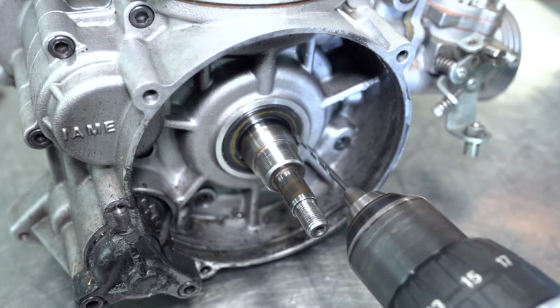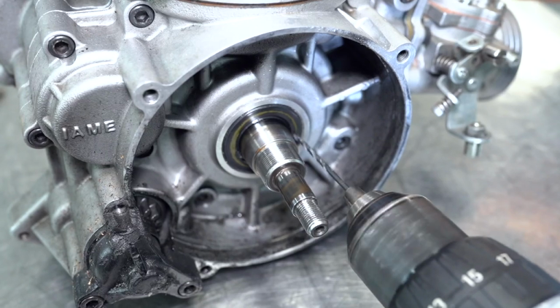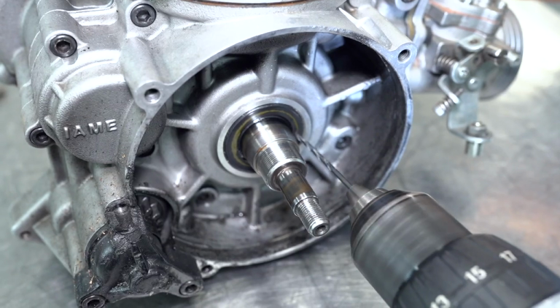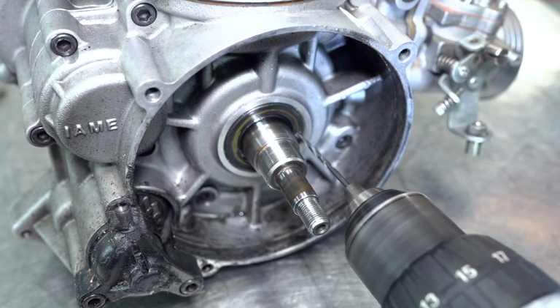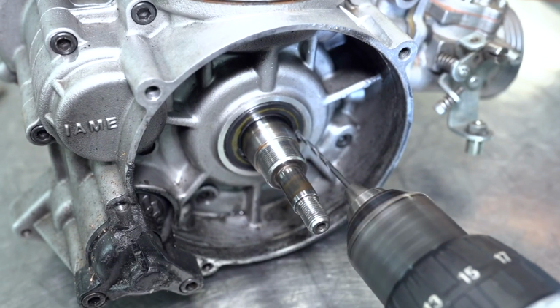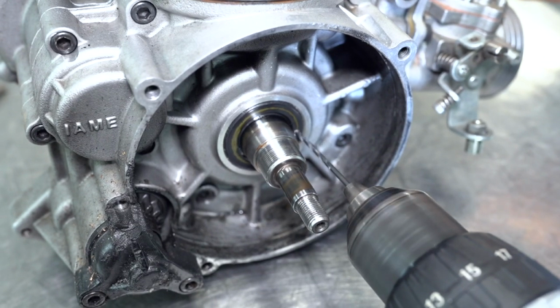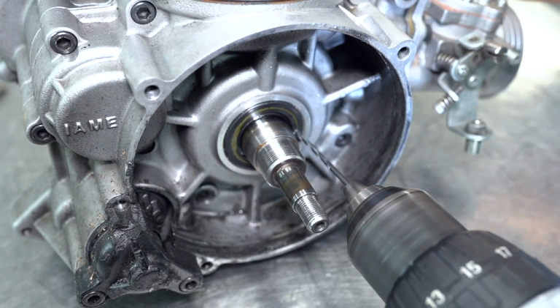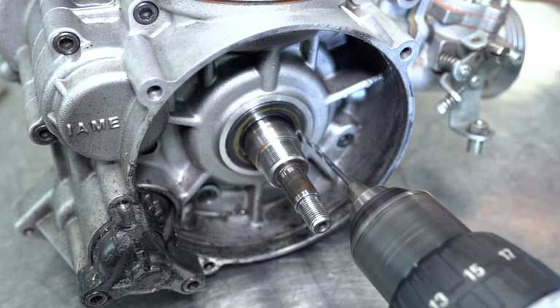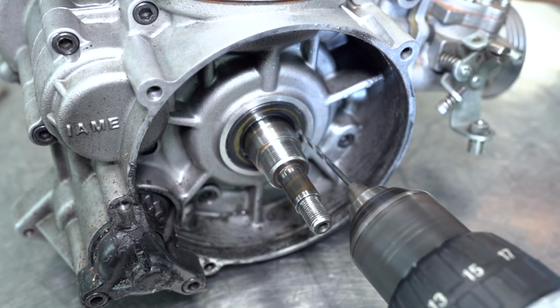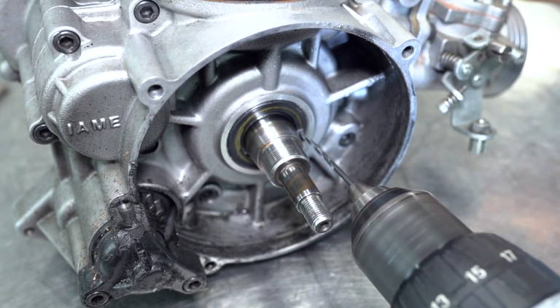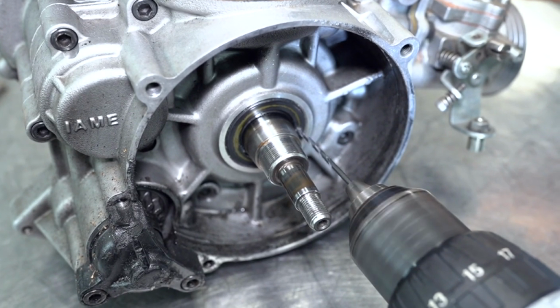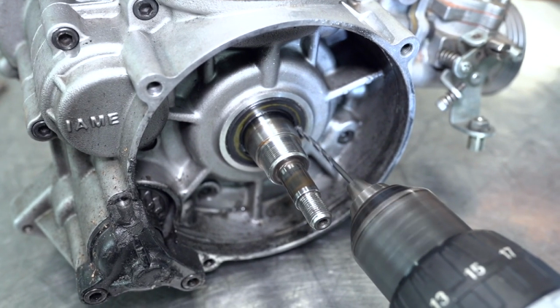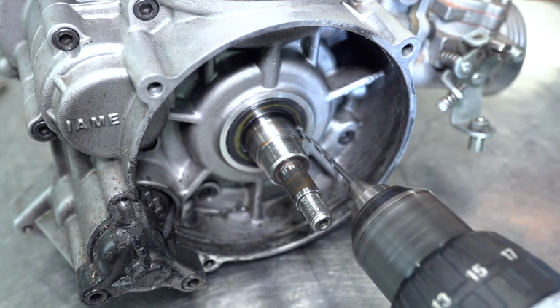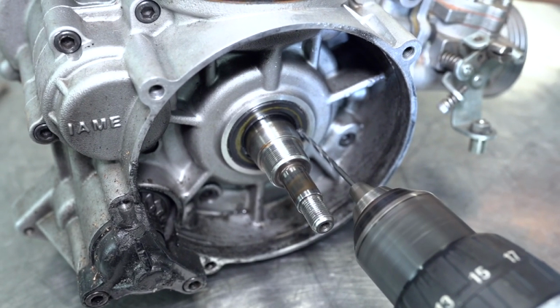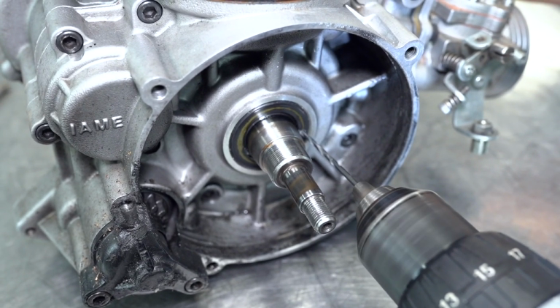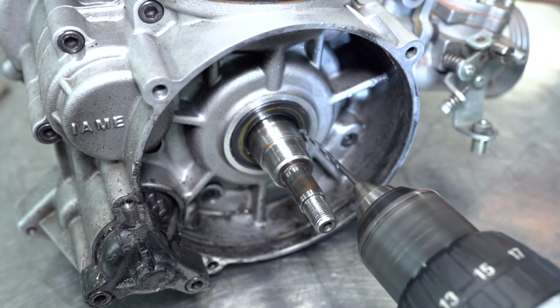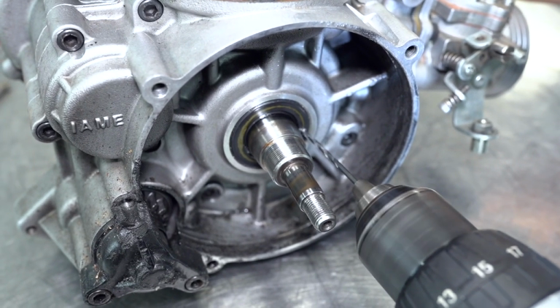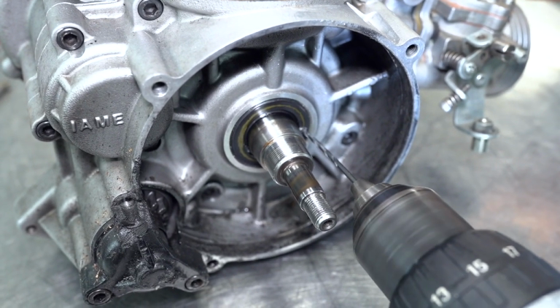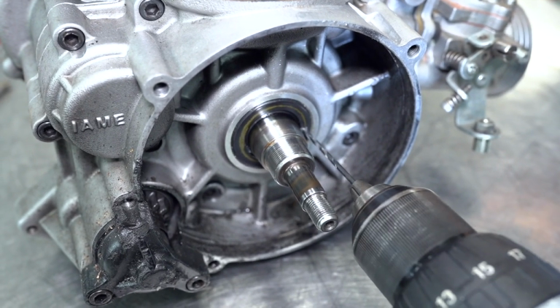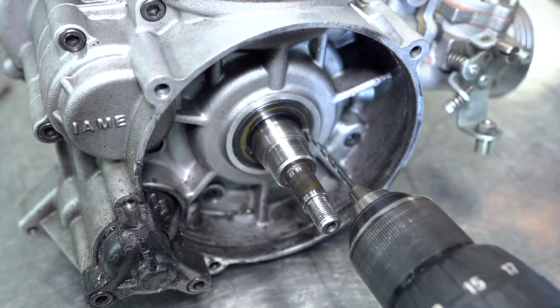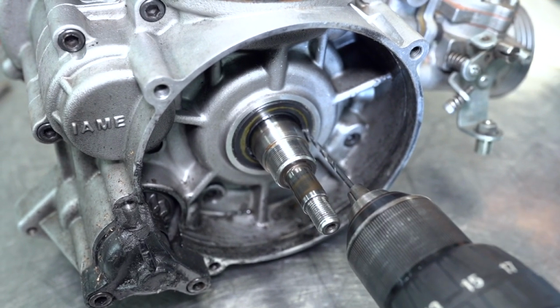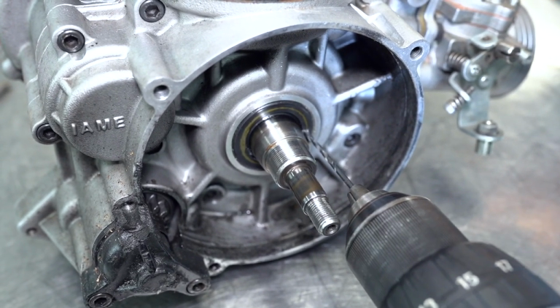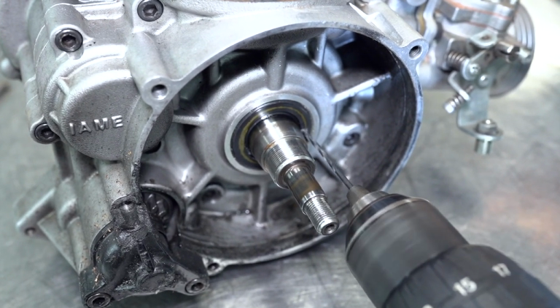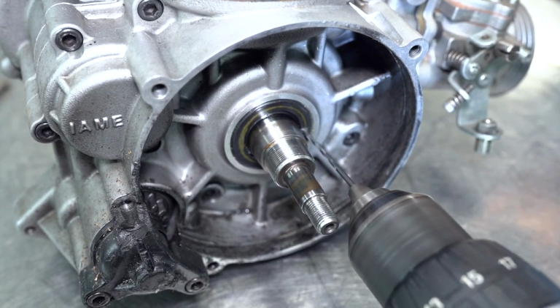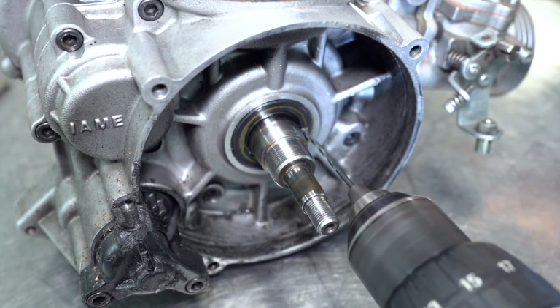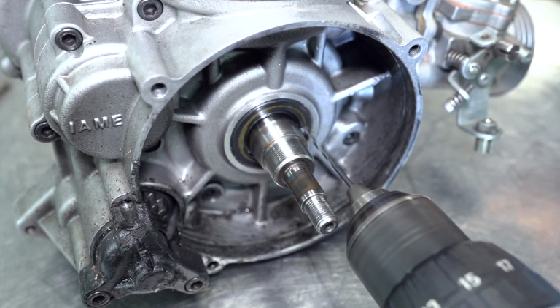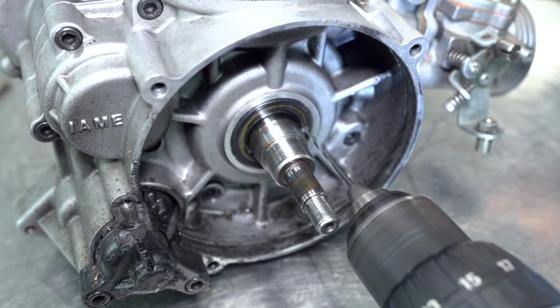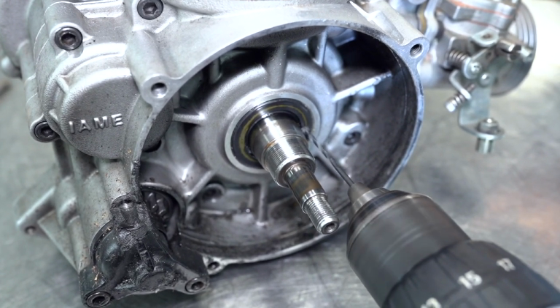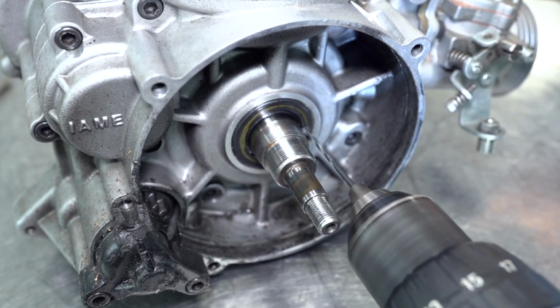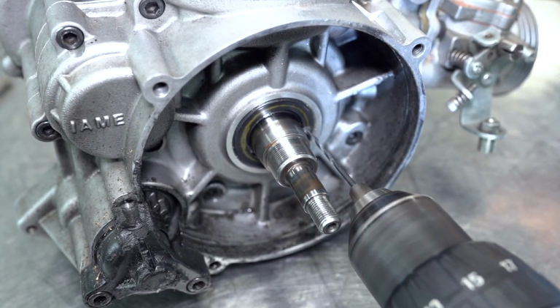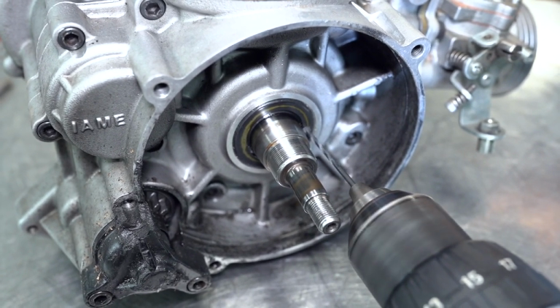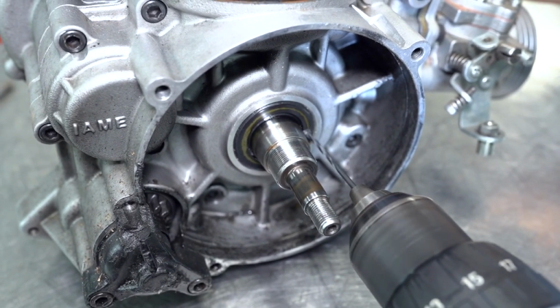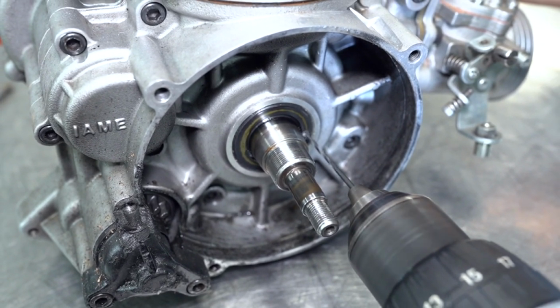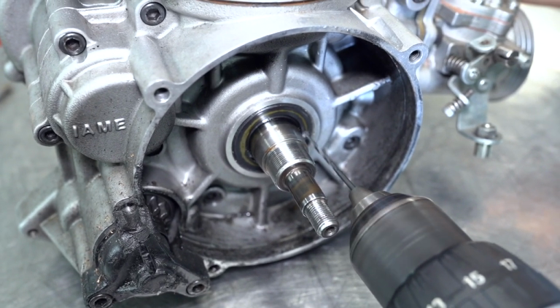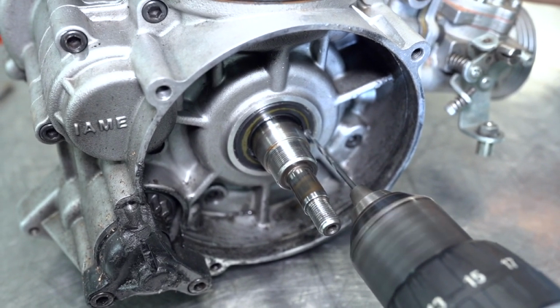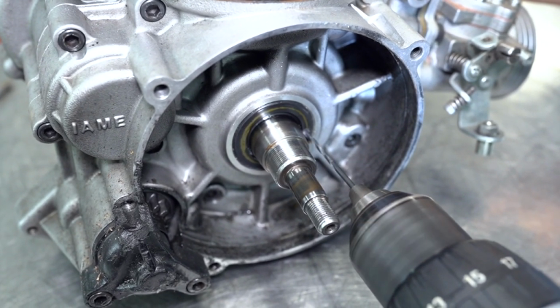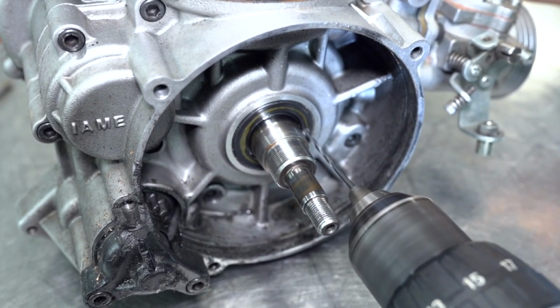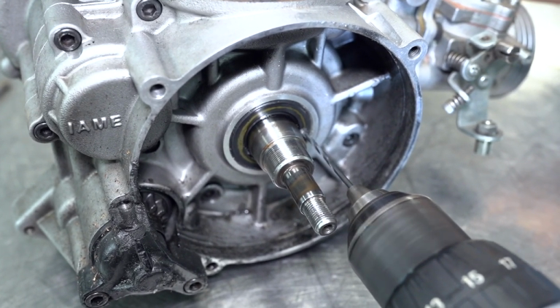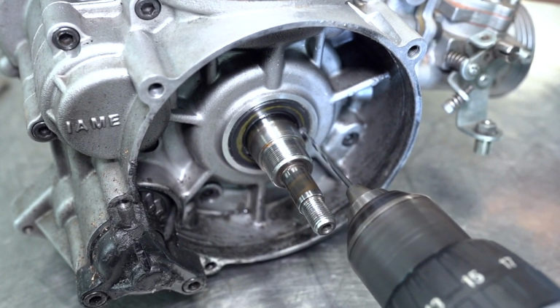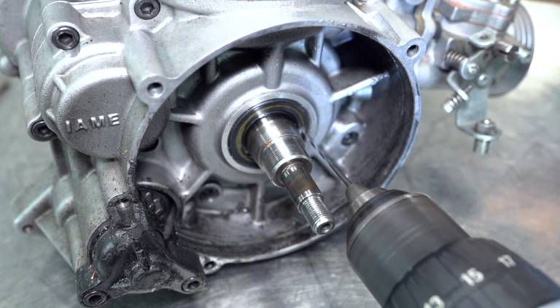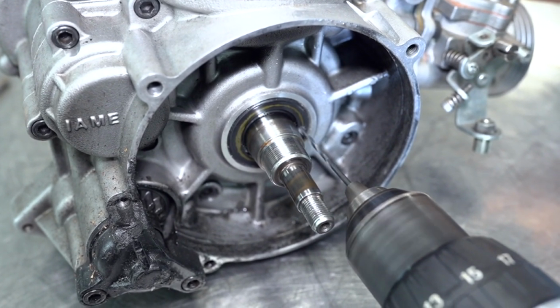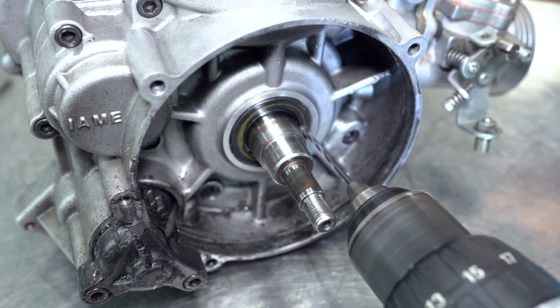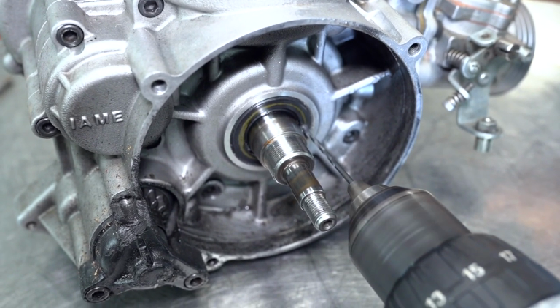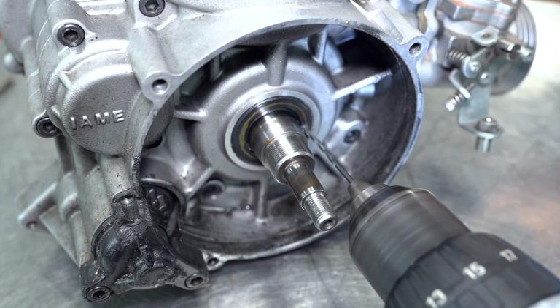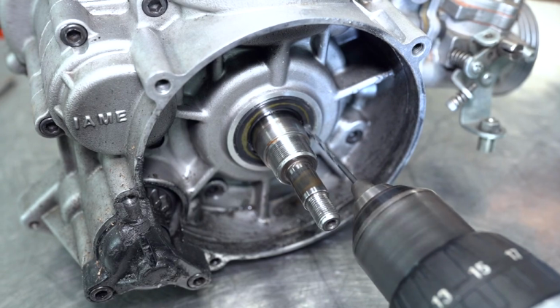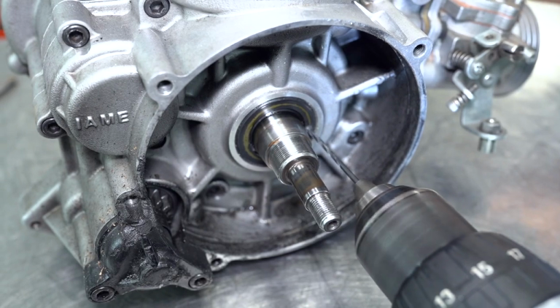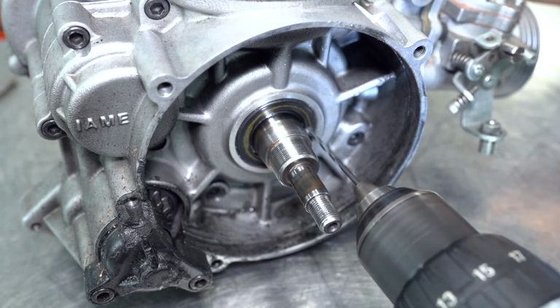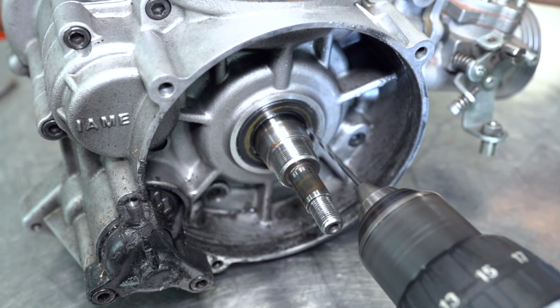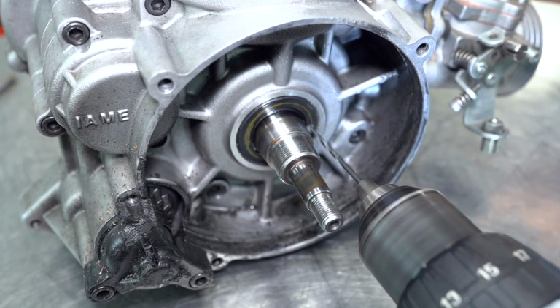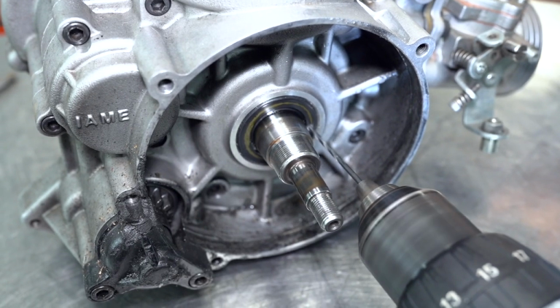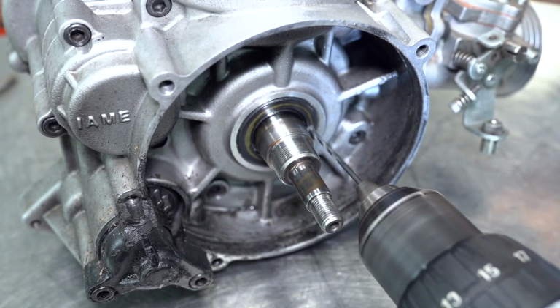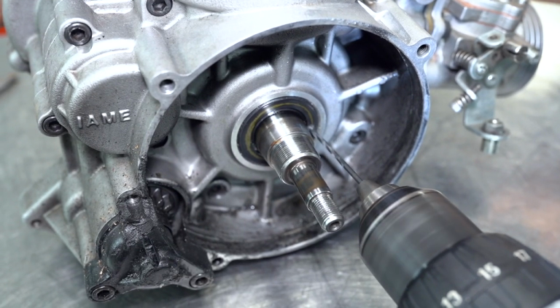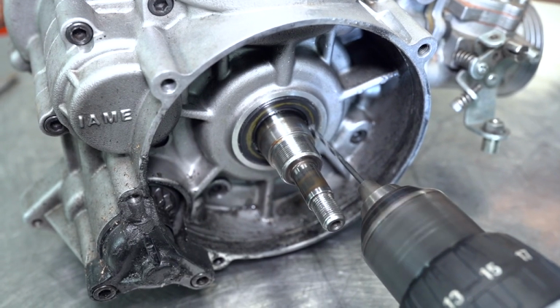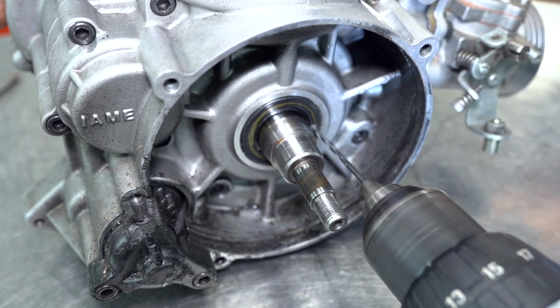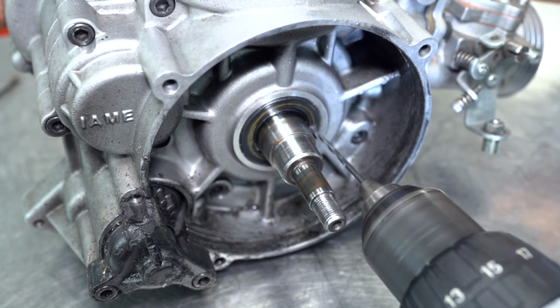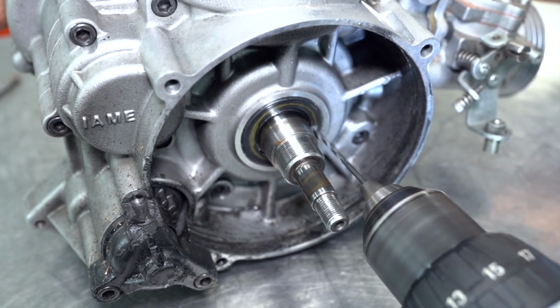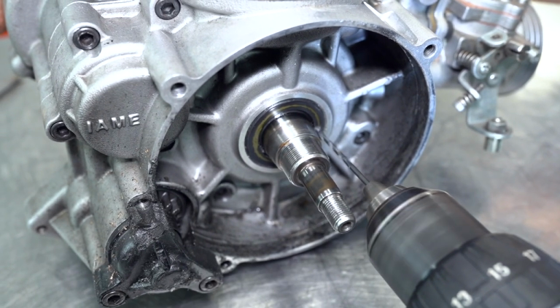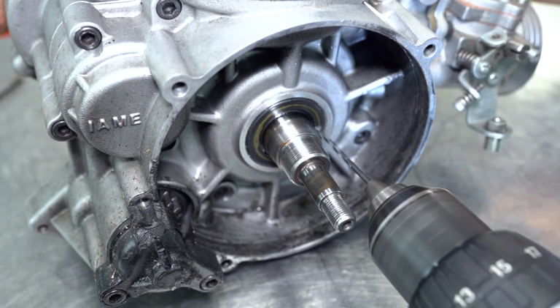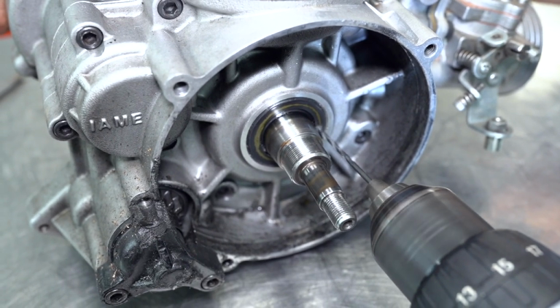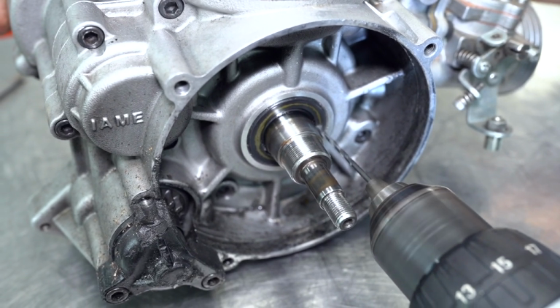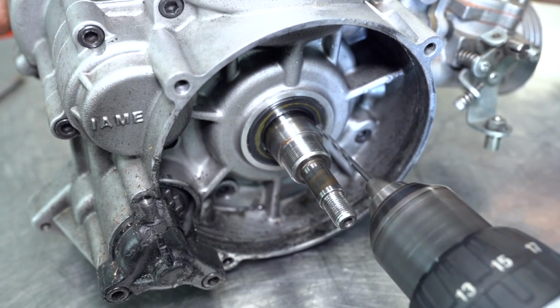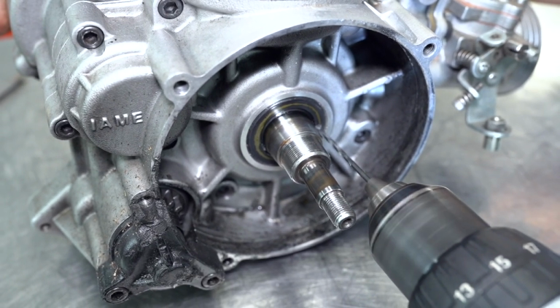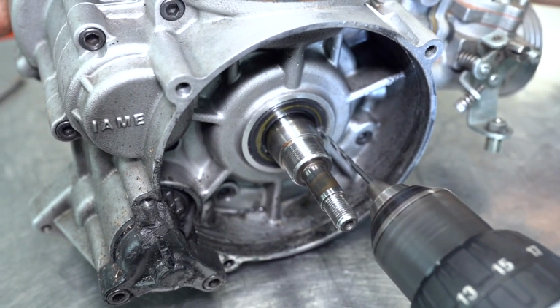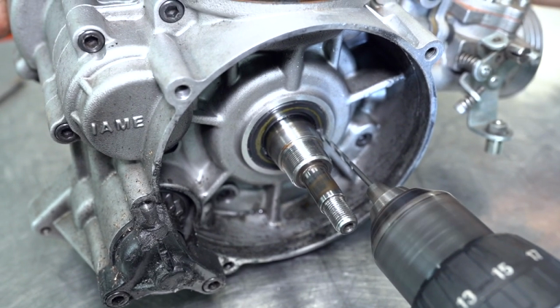Don't go too fast with the drill bit or the screwdriver. It's really easy to make an error if you're rushing, so just take it easy.